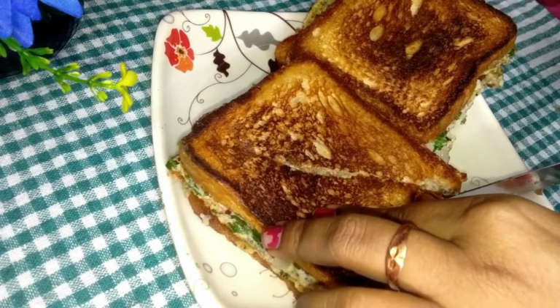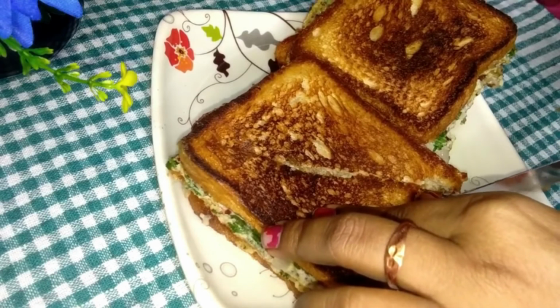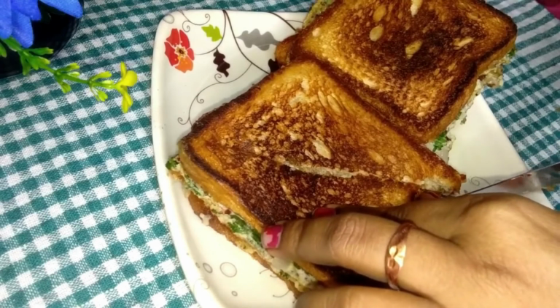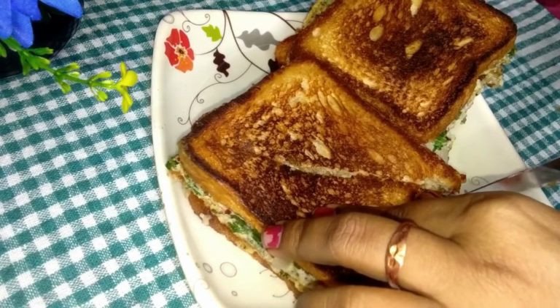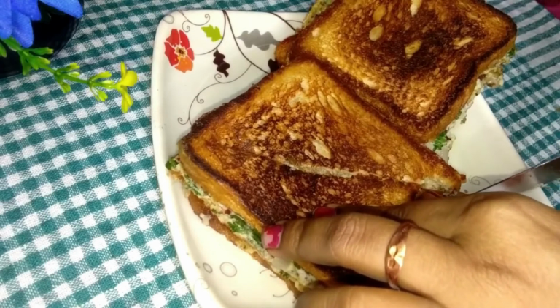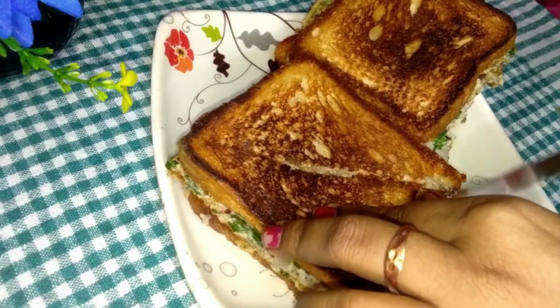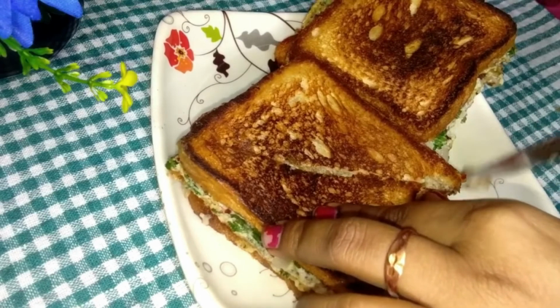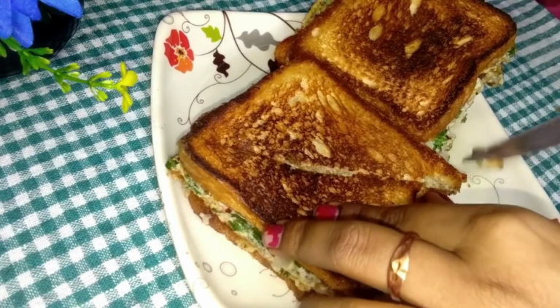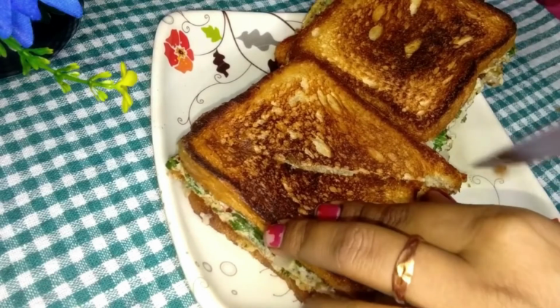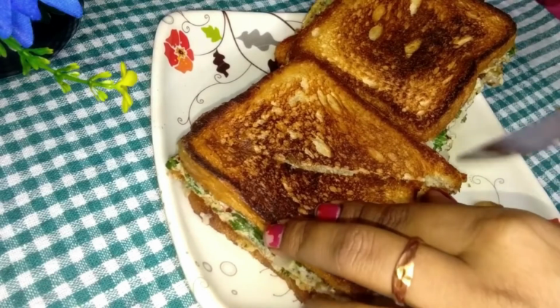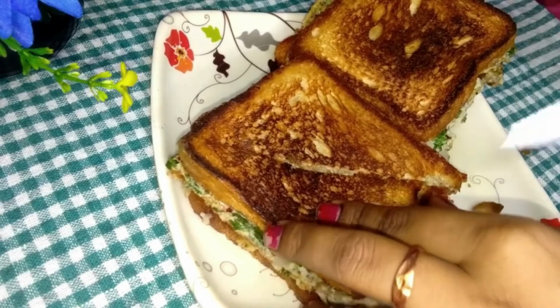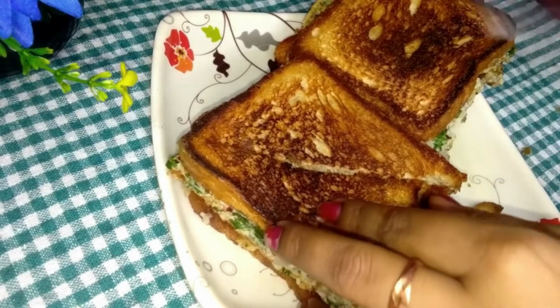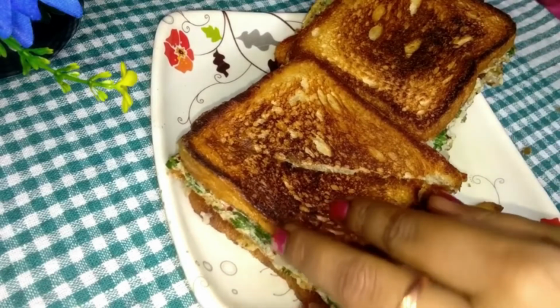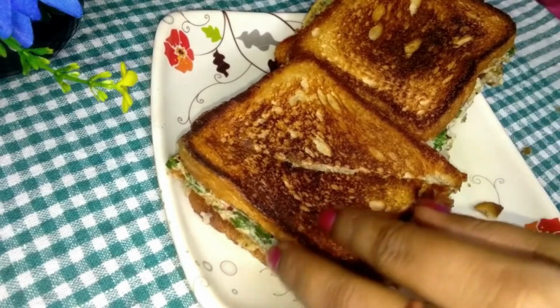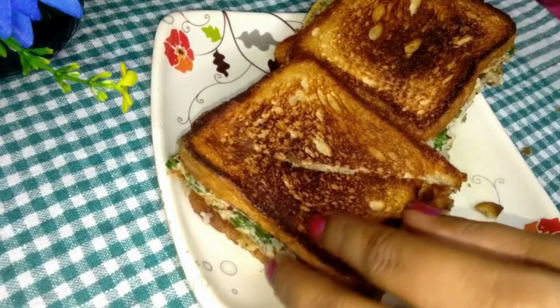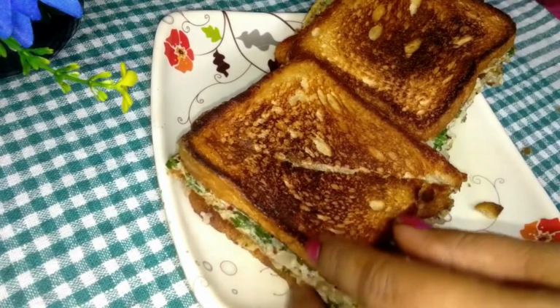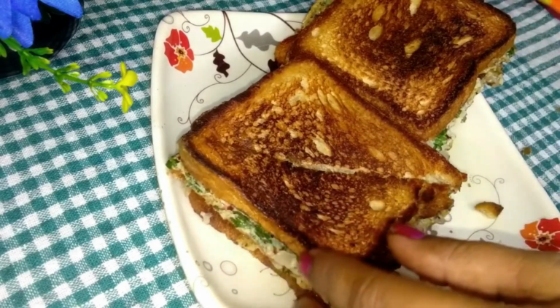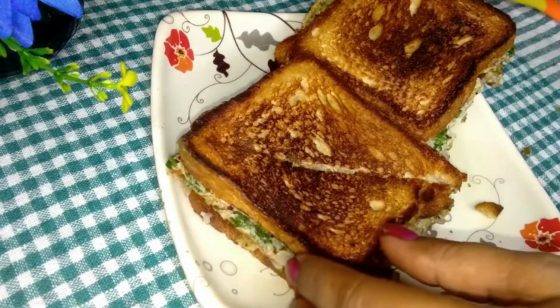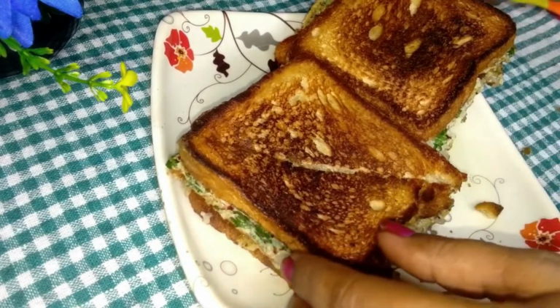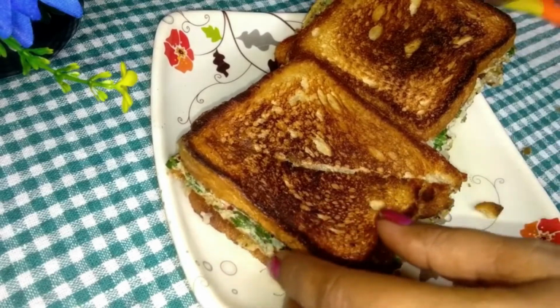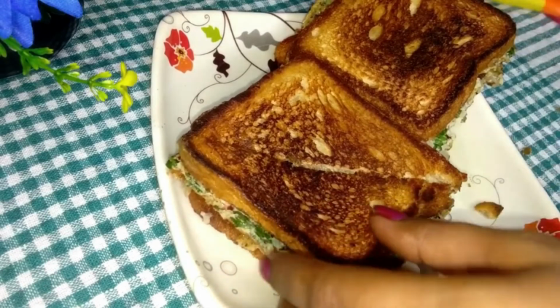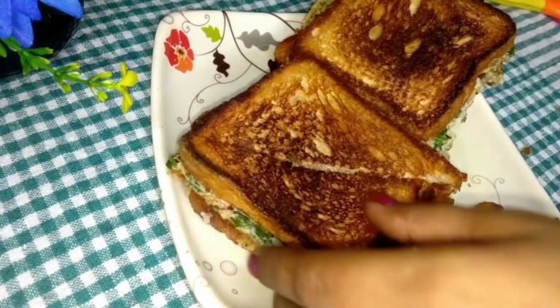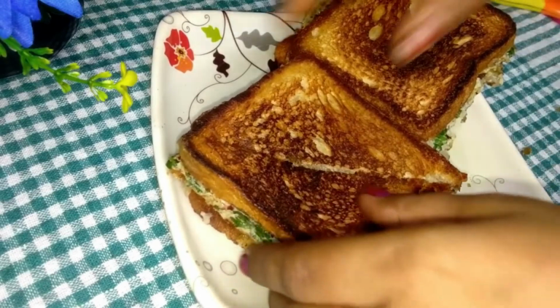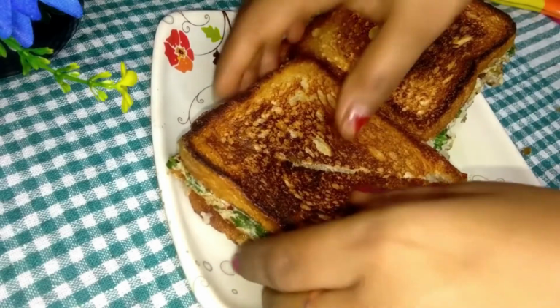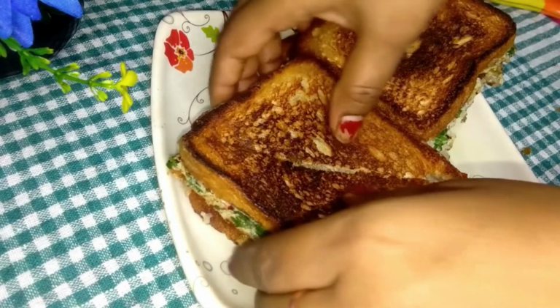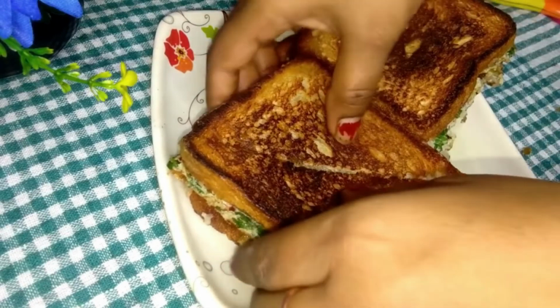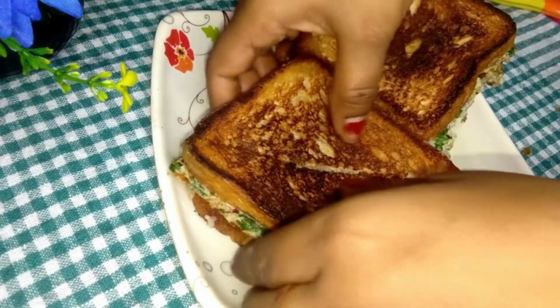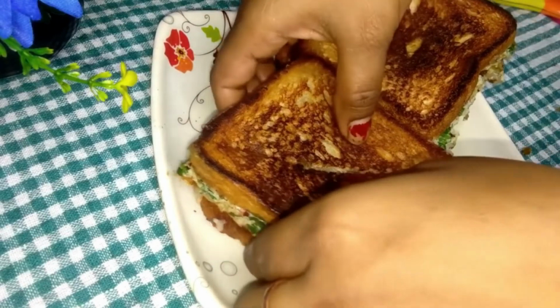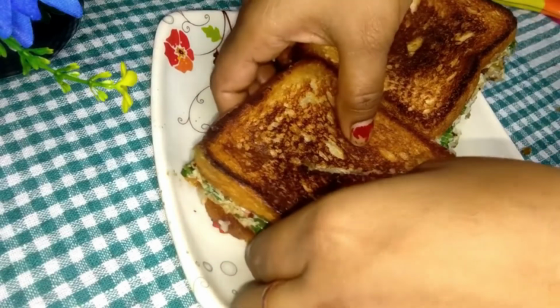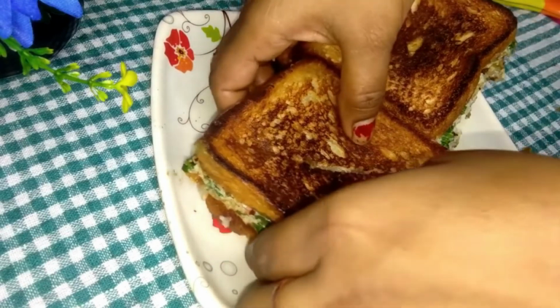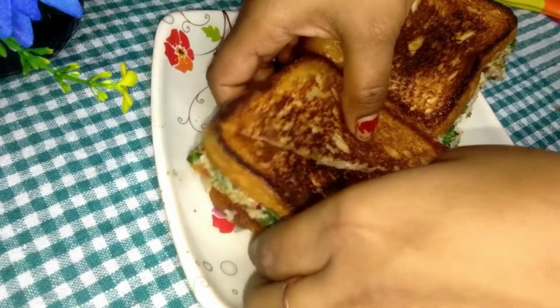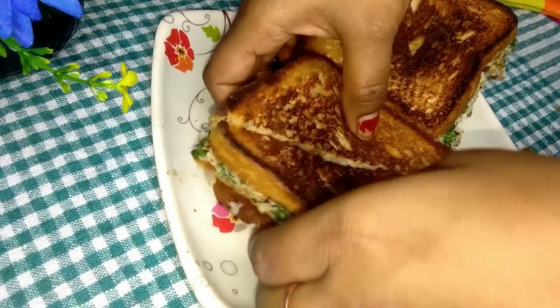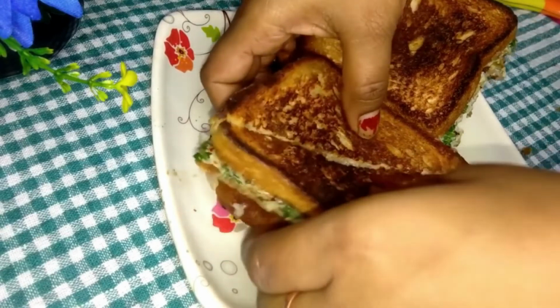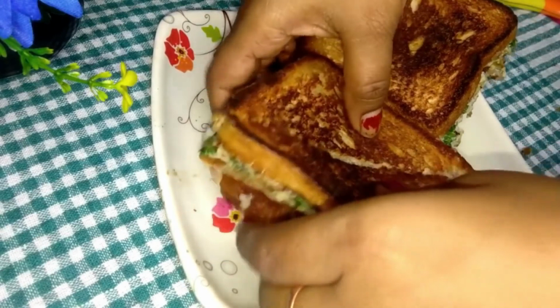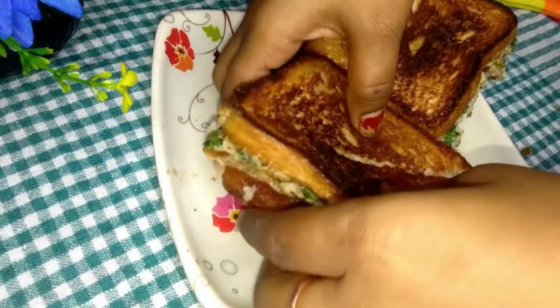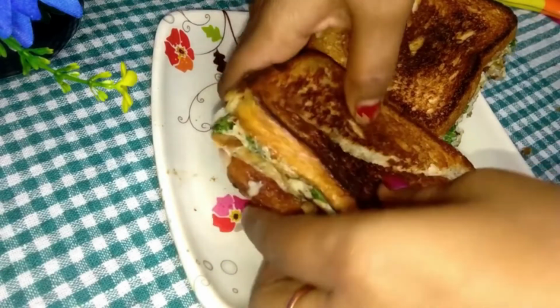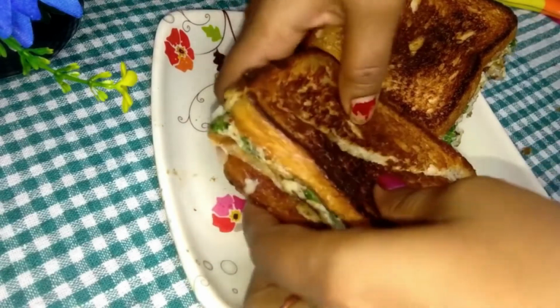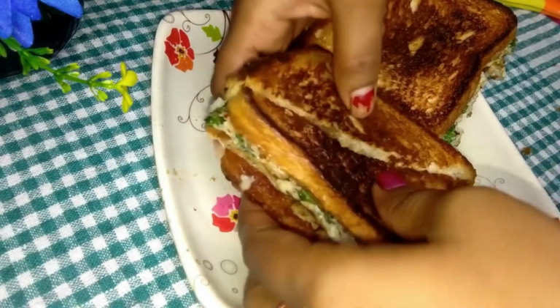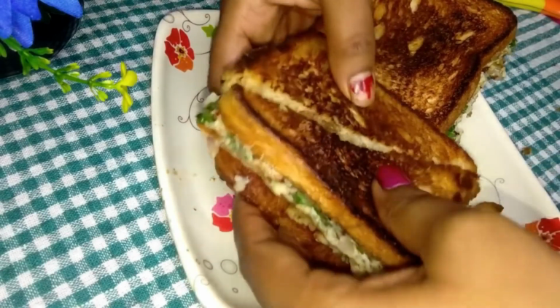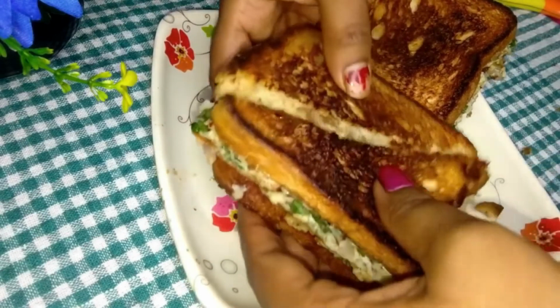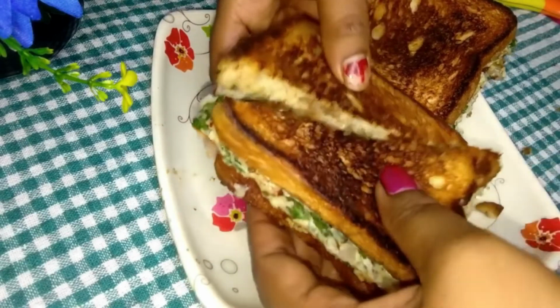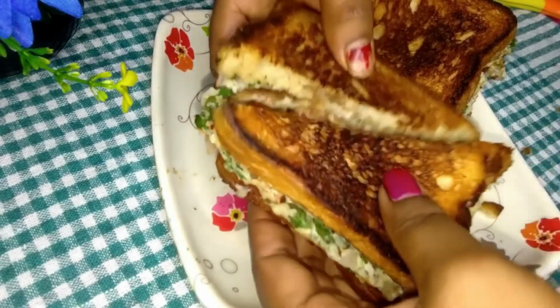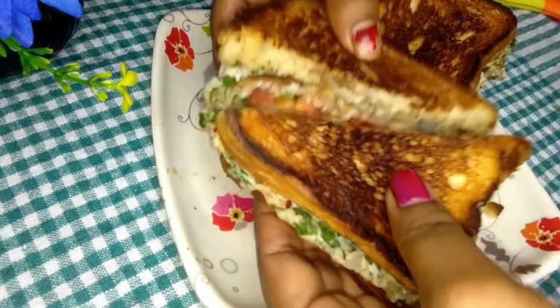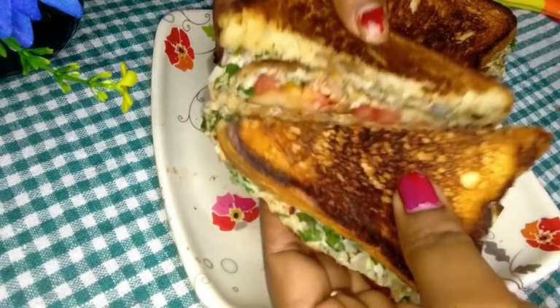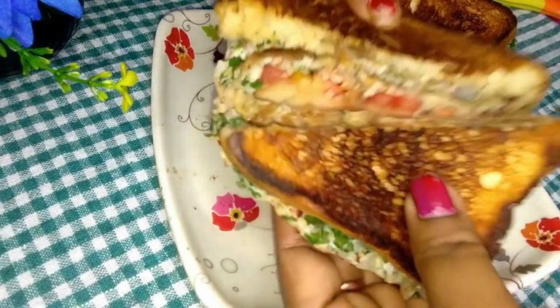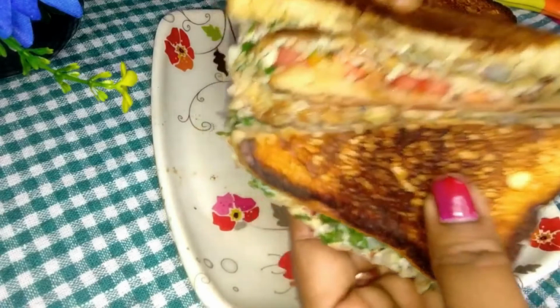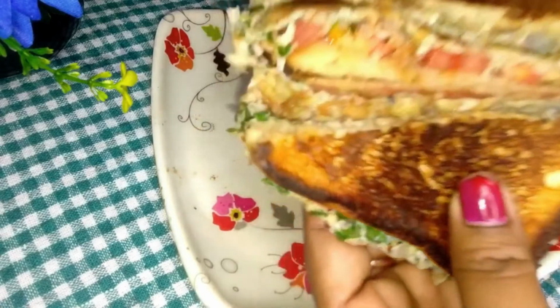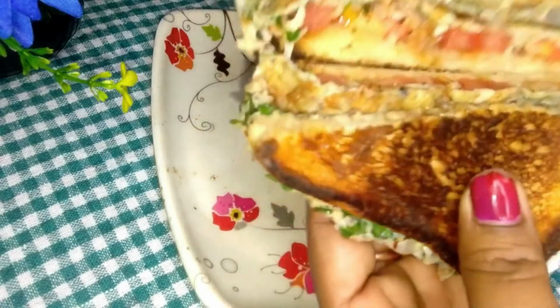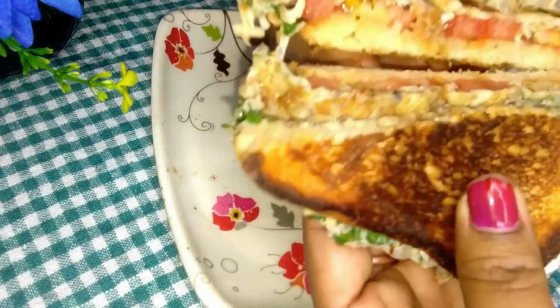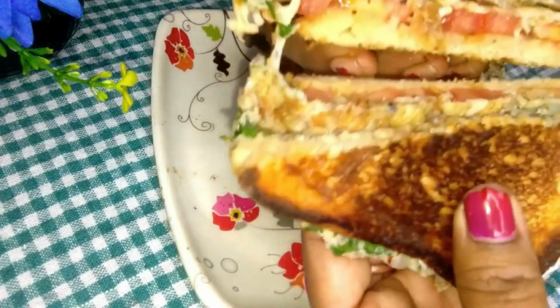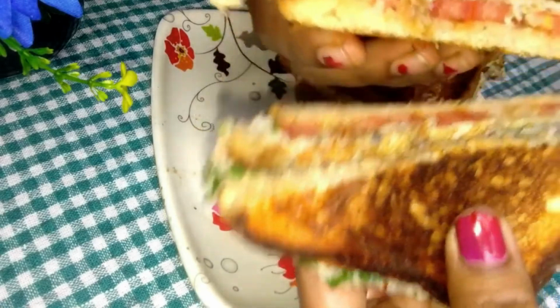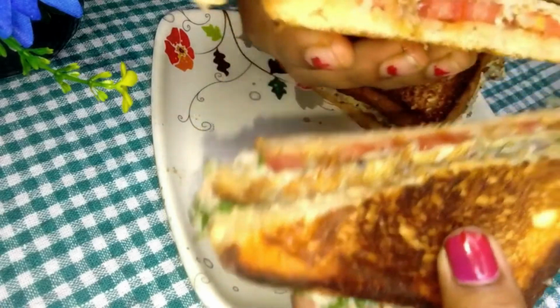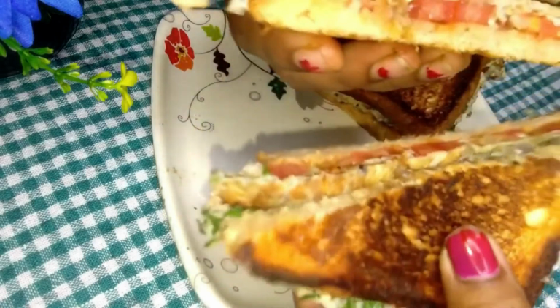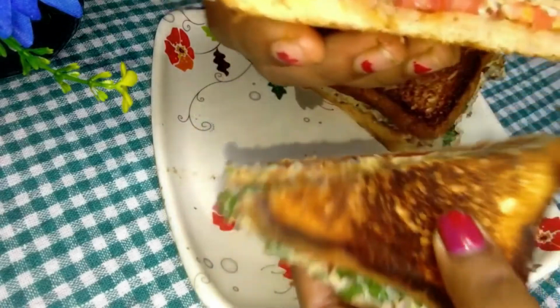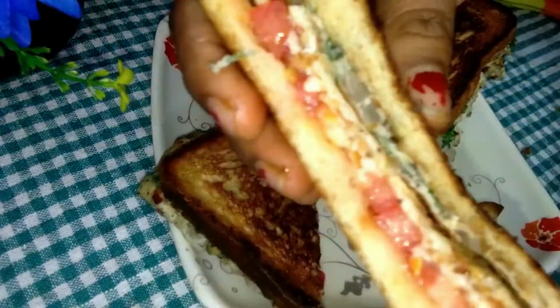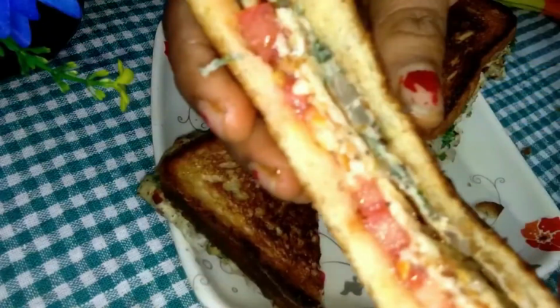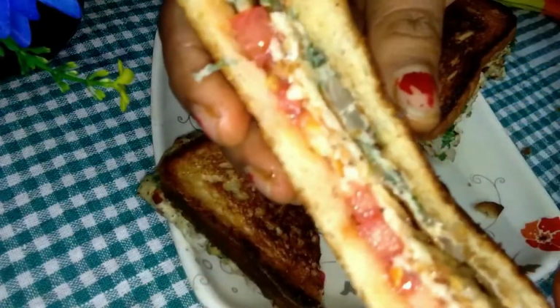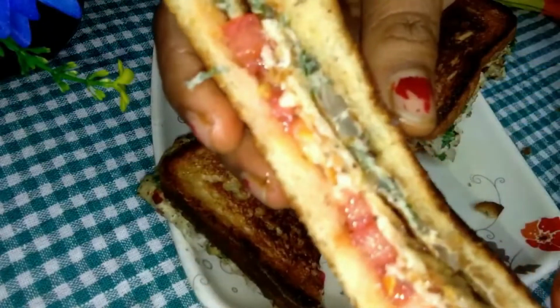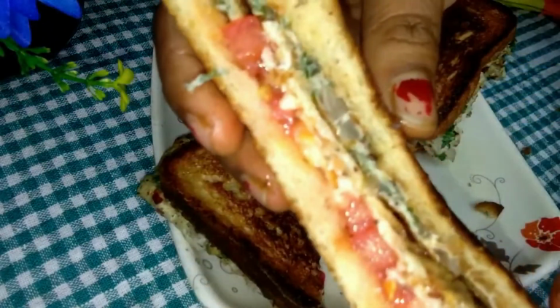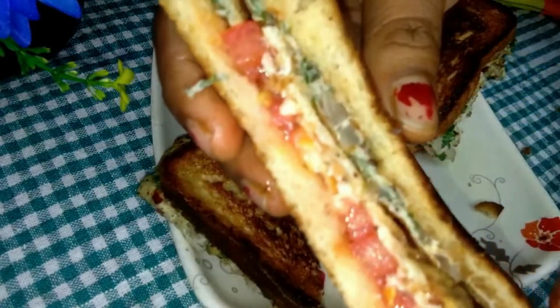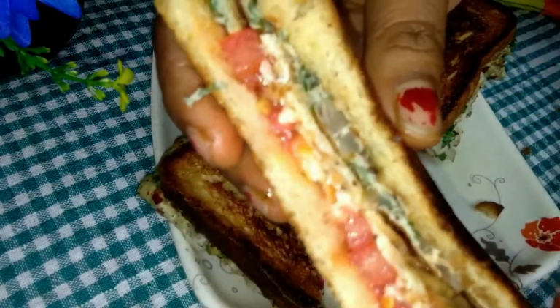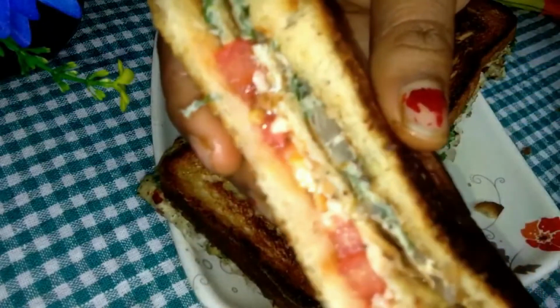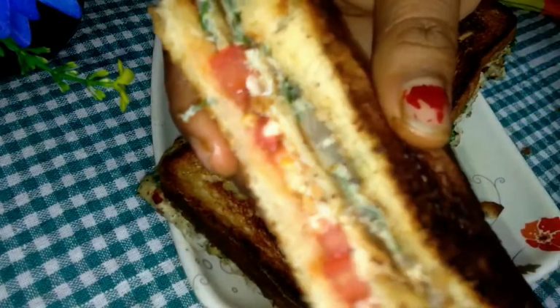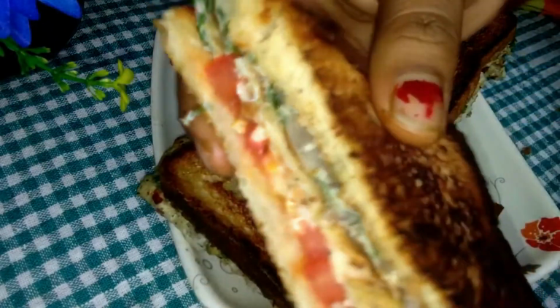Let's see the recipe. It's a simple recipe and it's going to be very good.